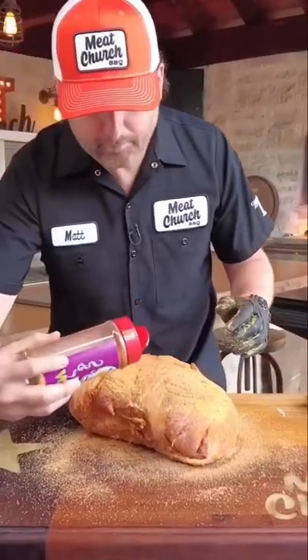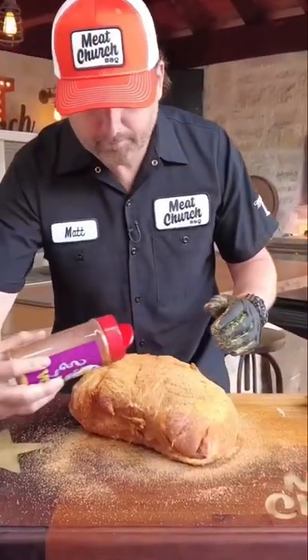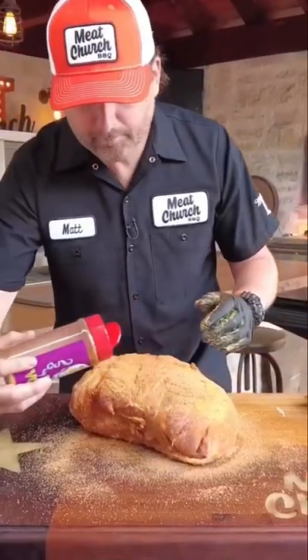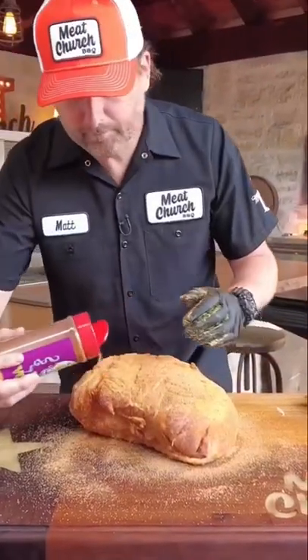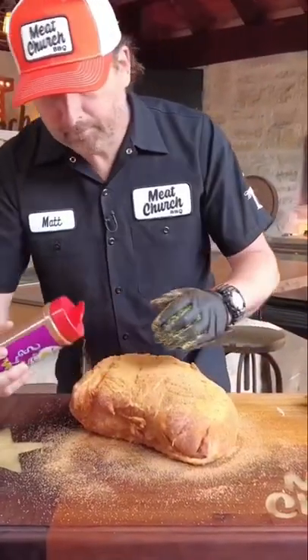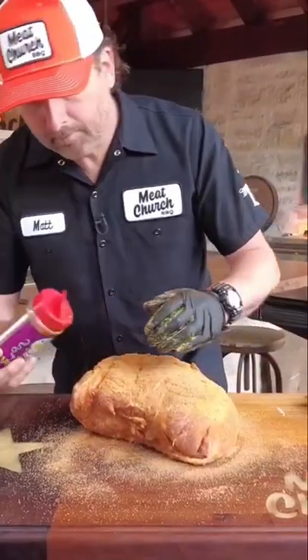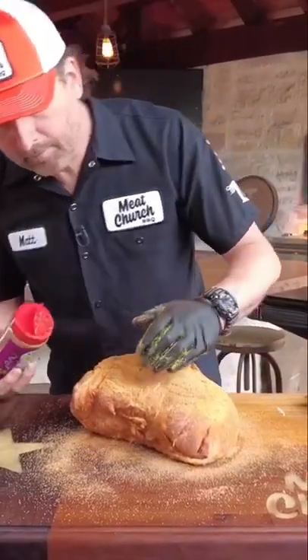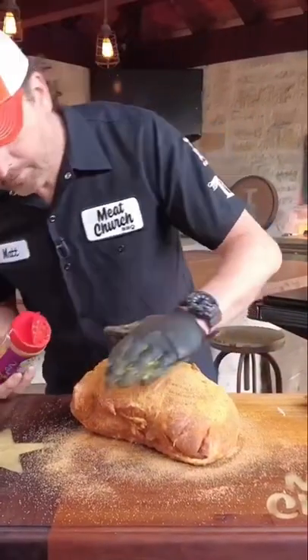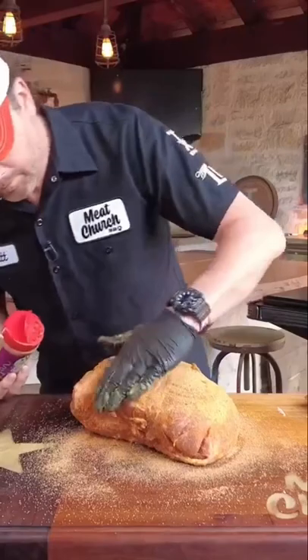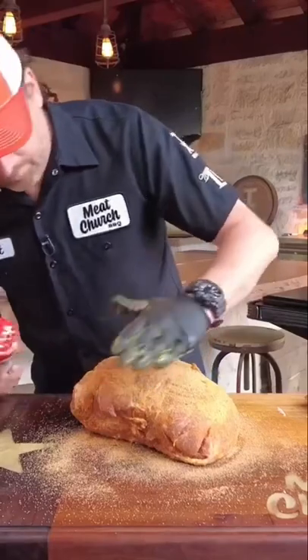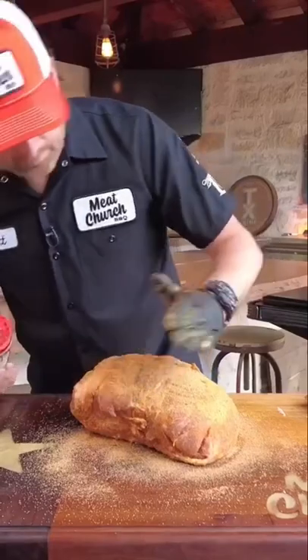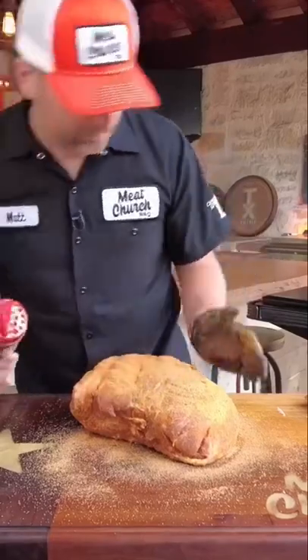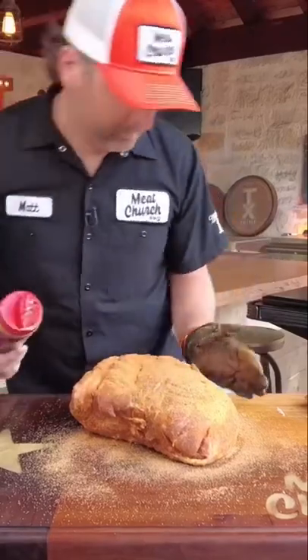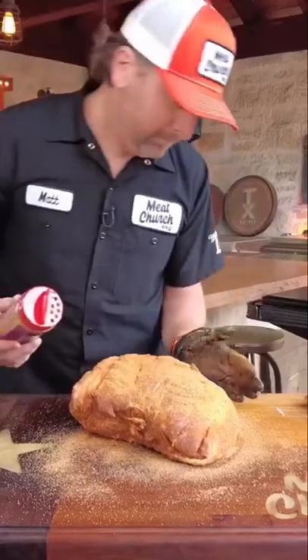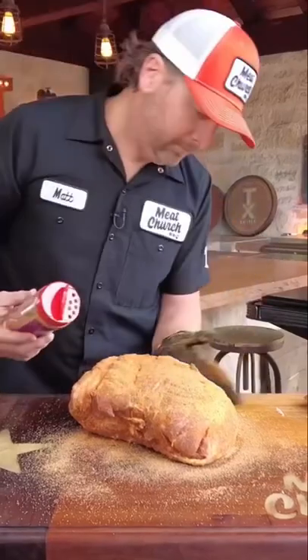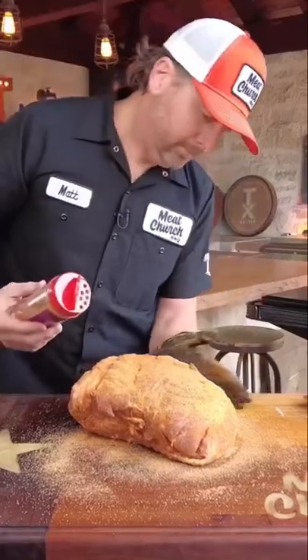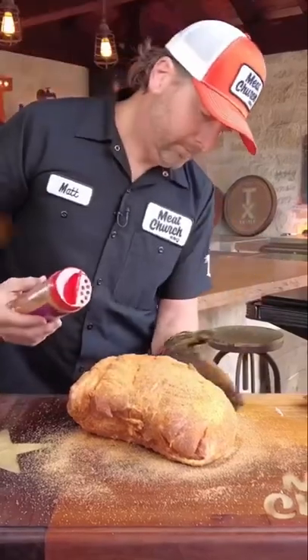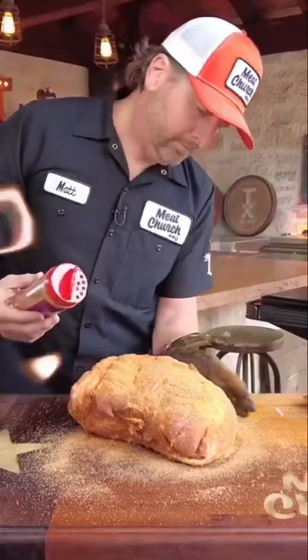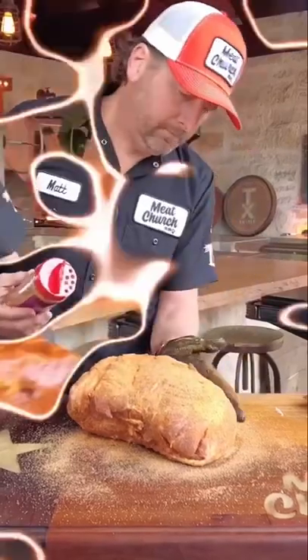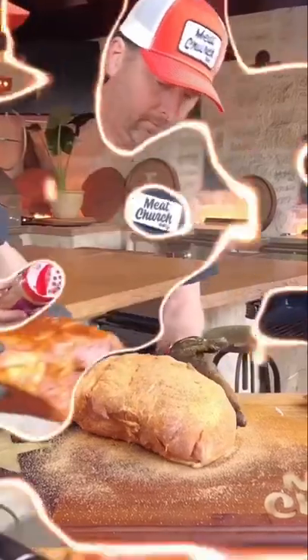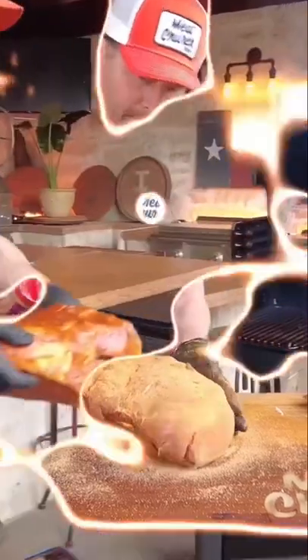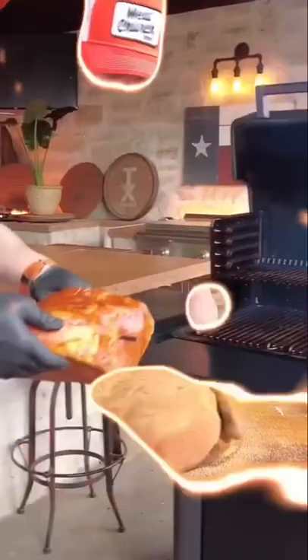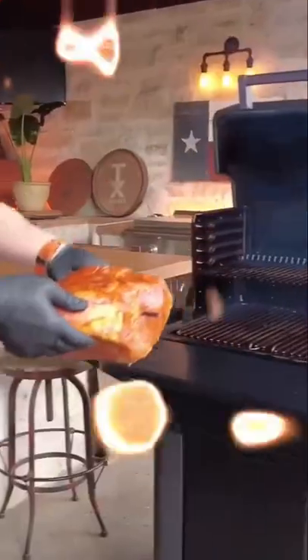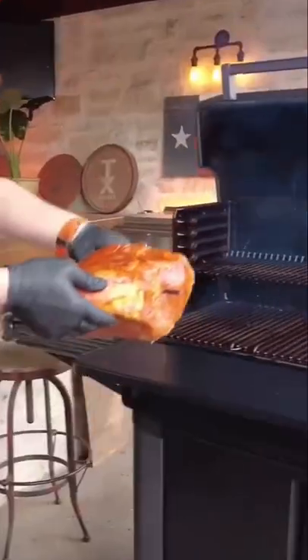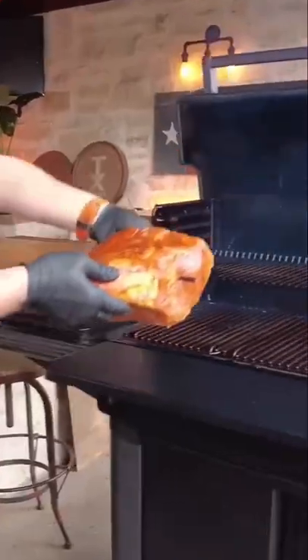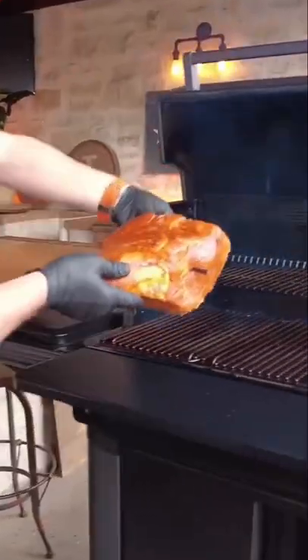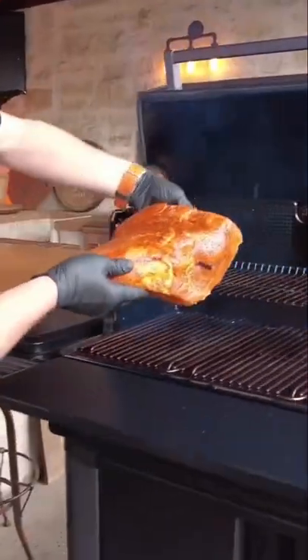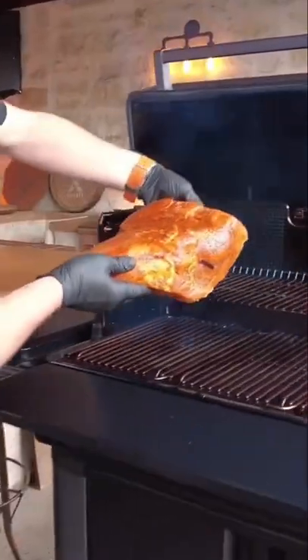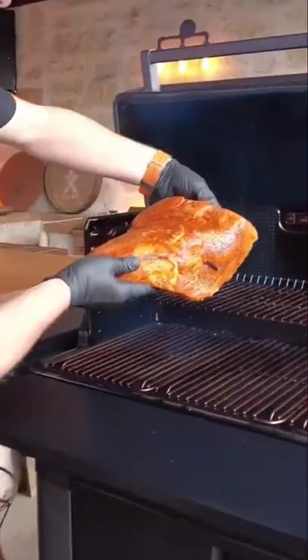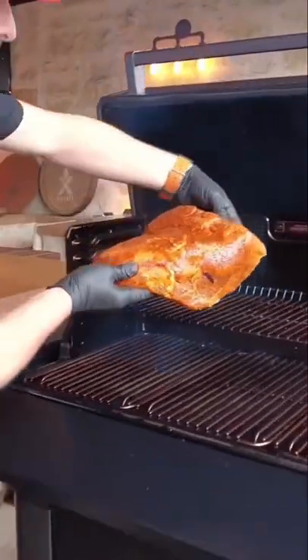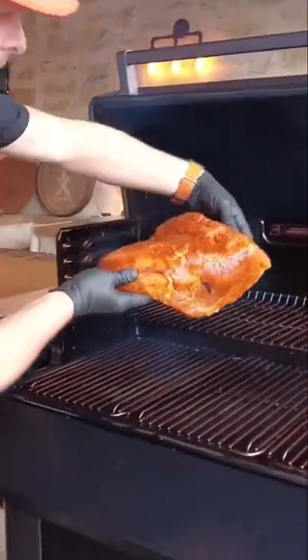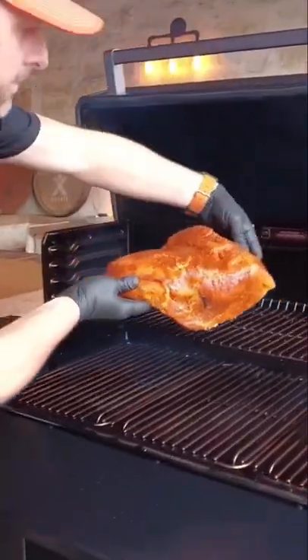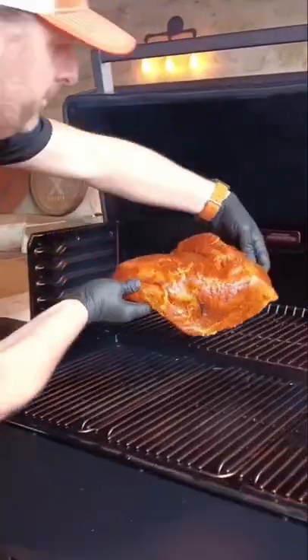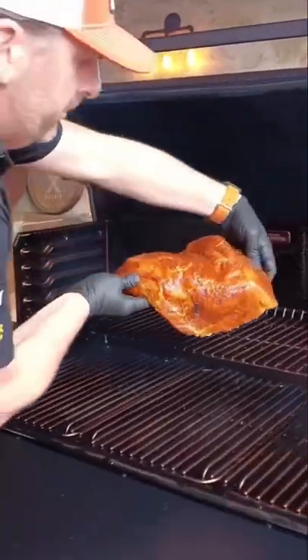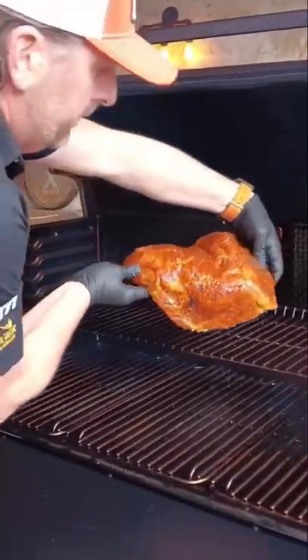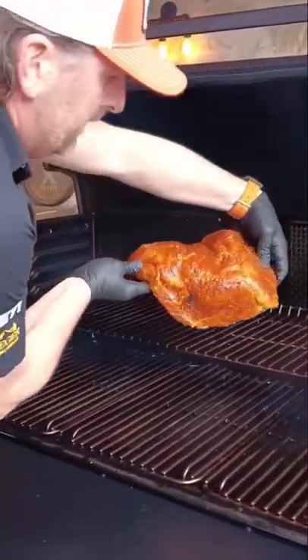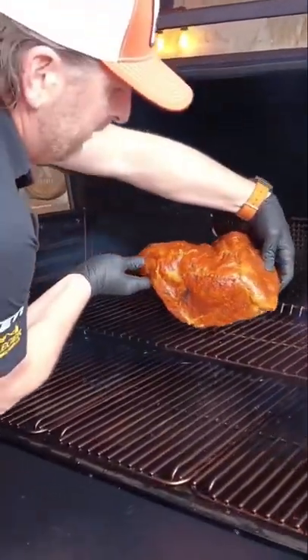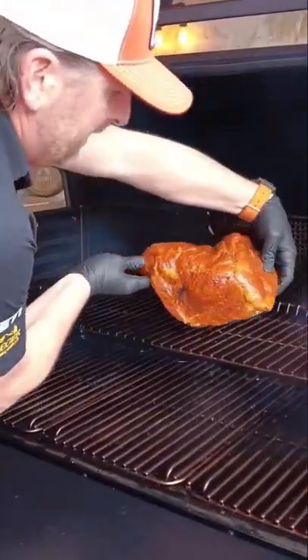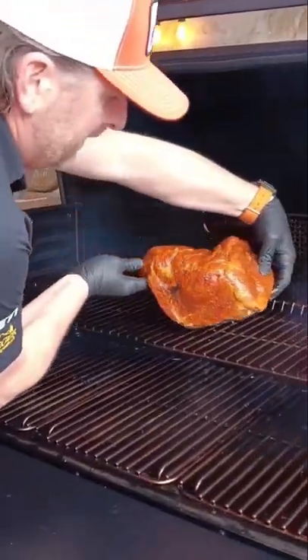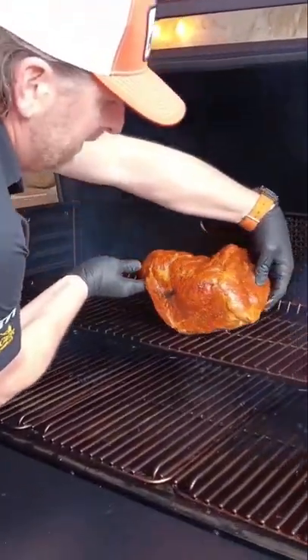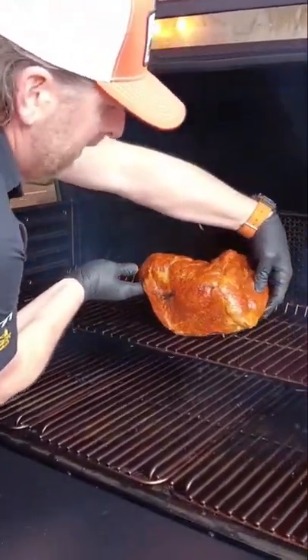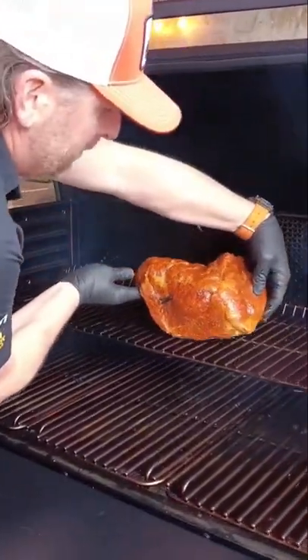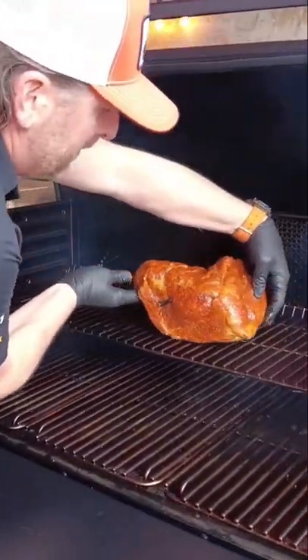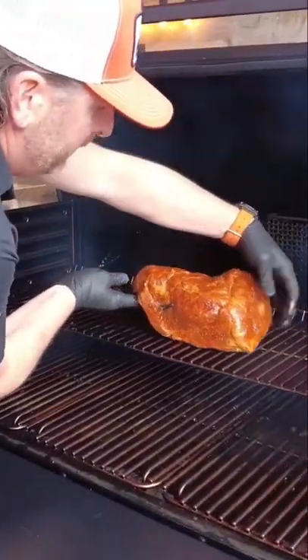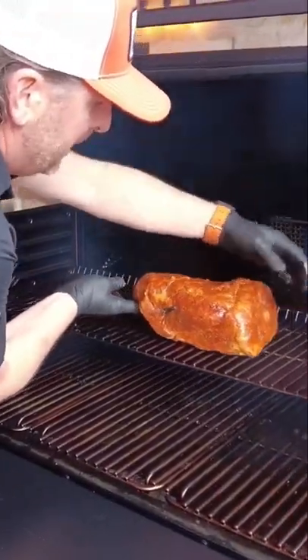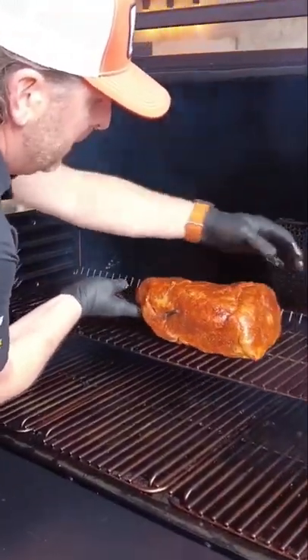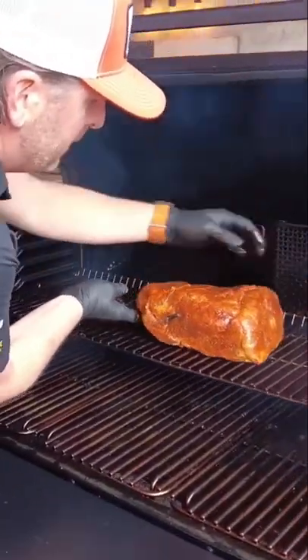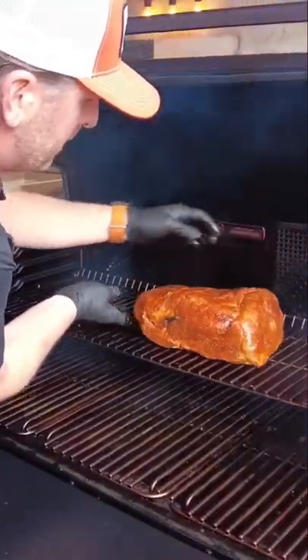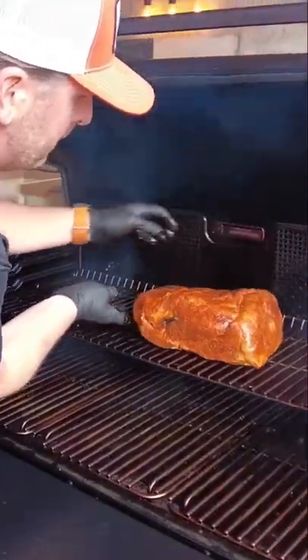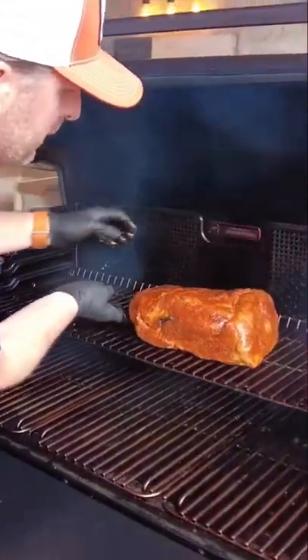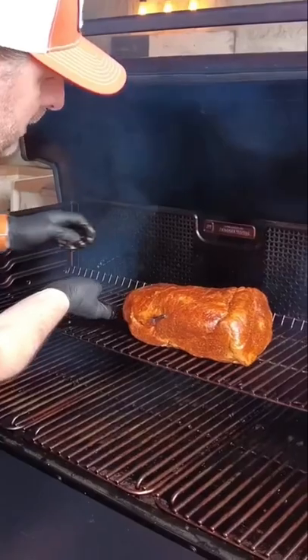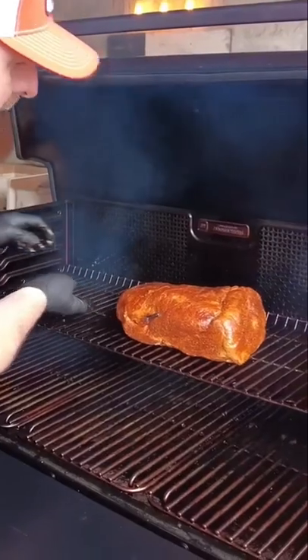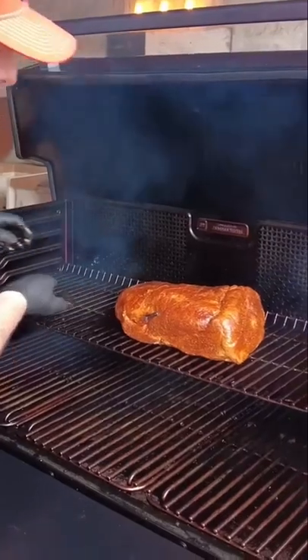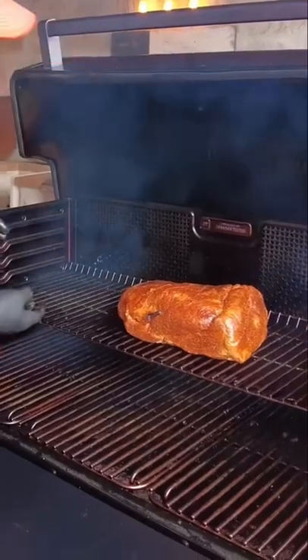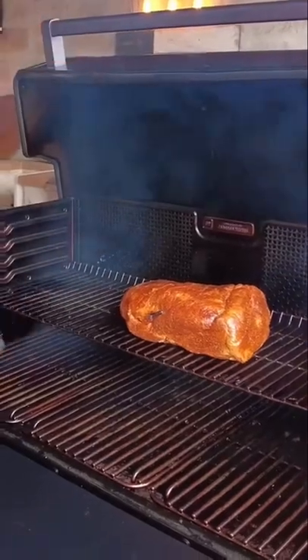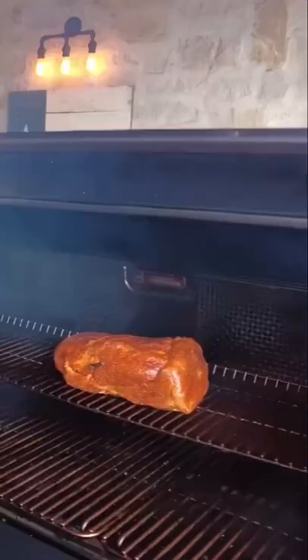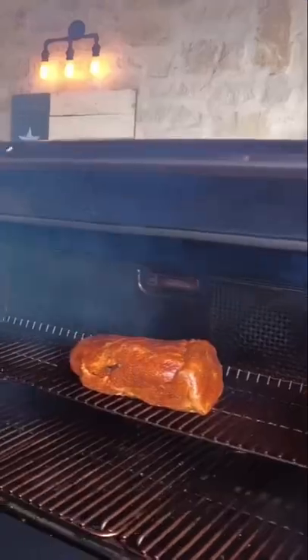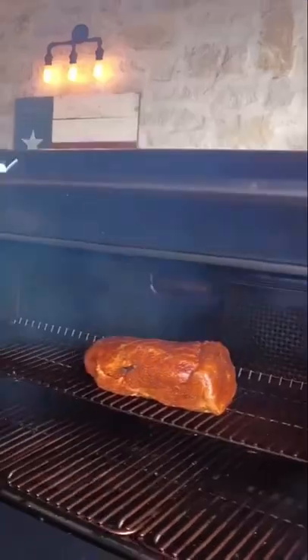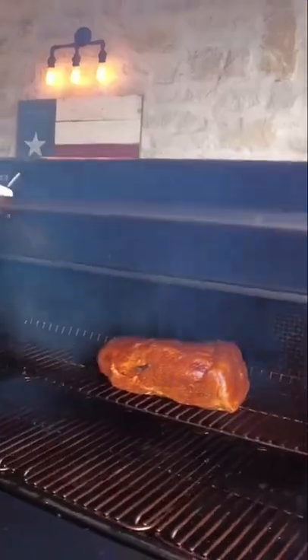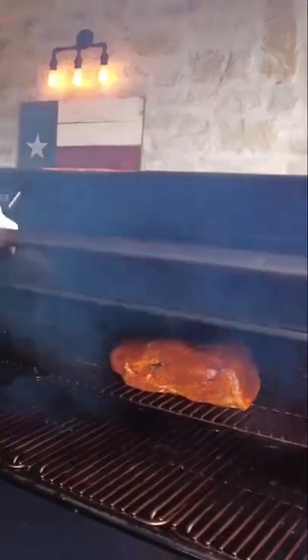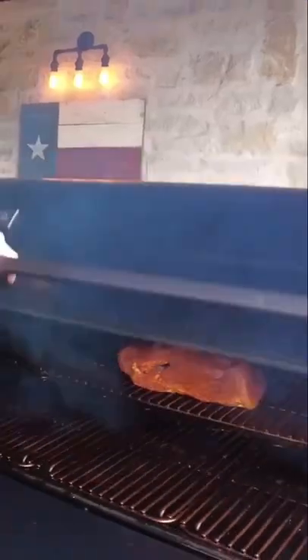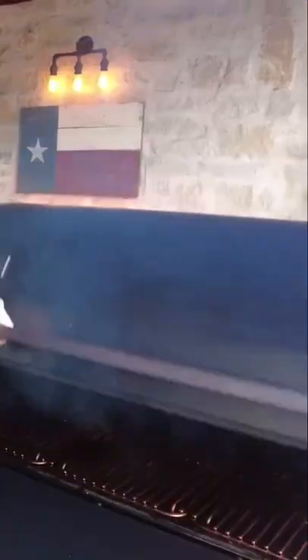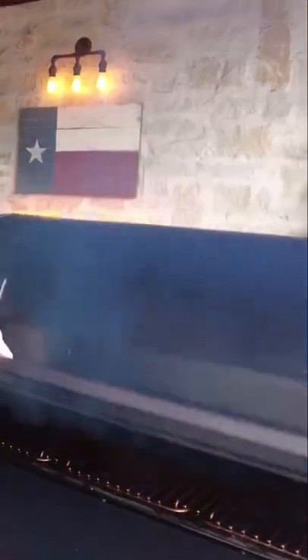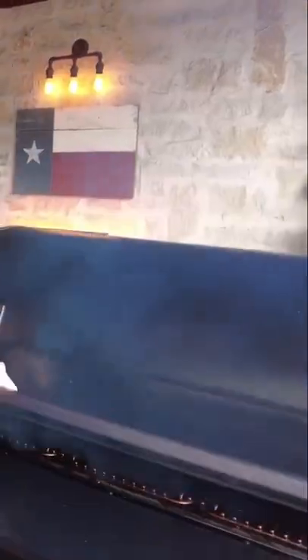It's a huge piece of meat, you're not going to hurt it. I'm cooking with Meat Church pellets. We're going to cook at 200 degrees.